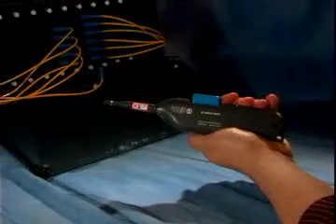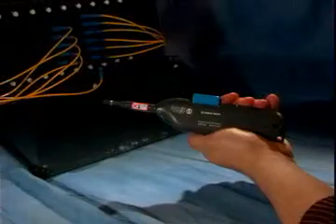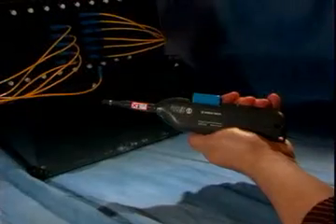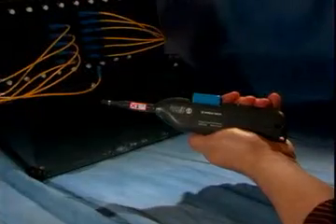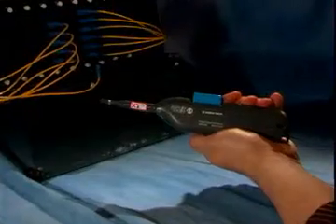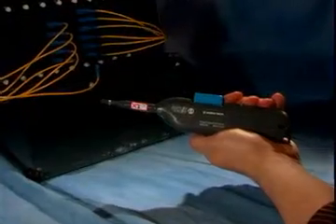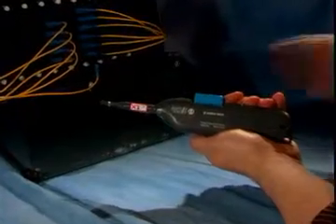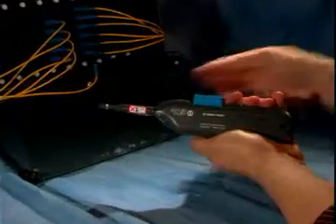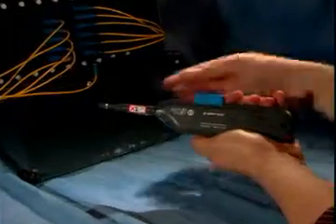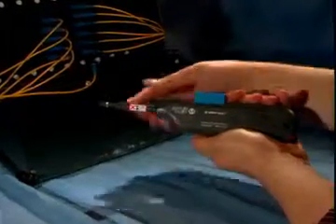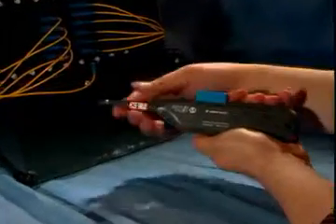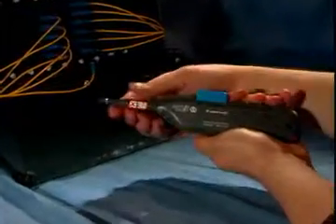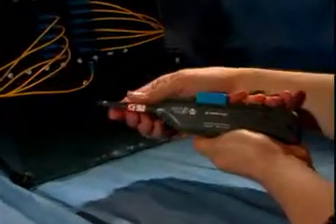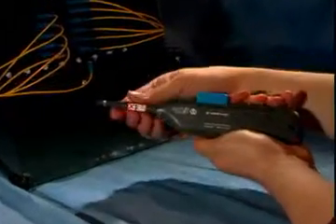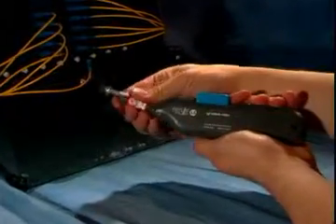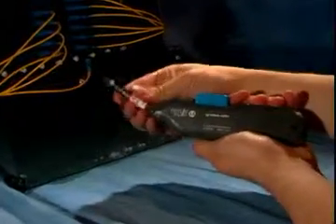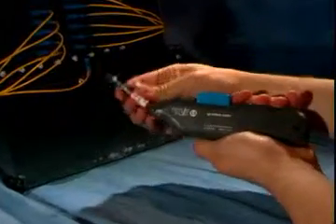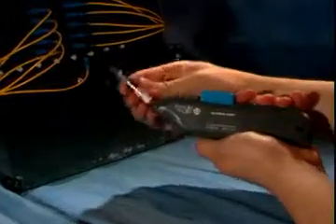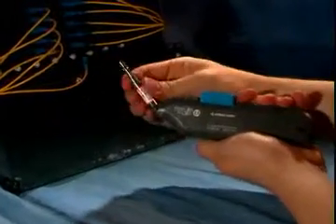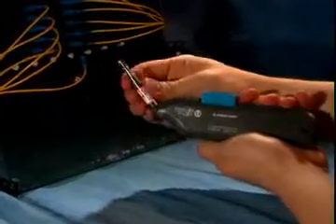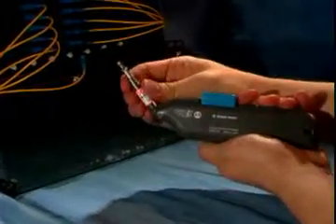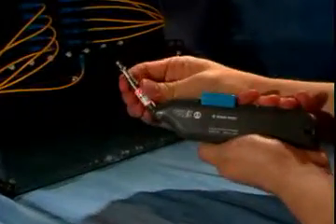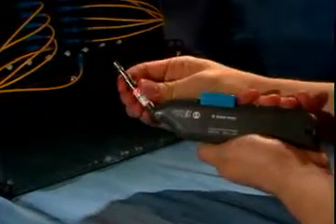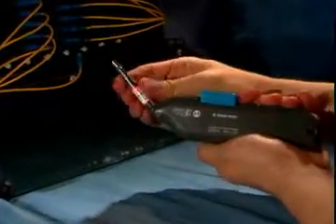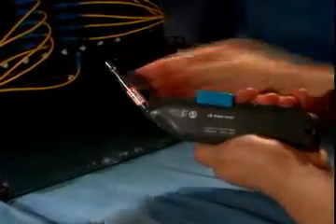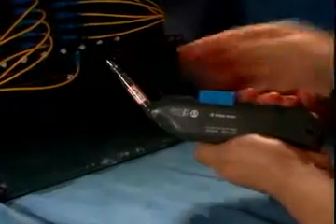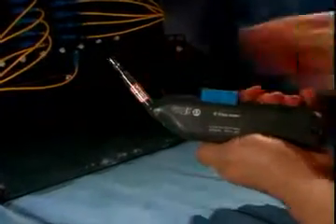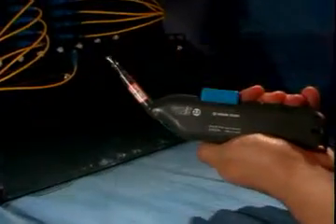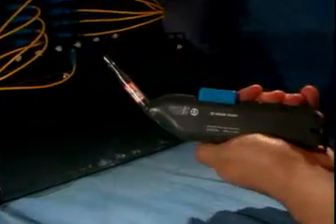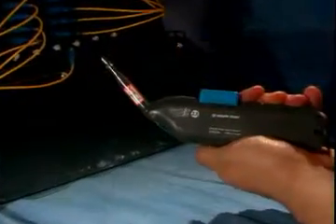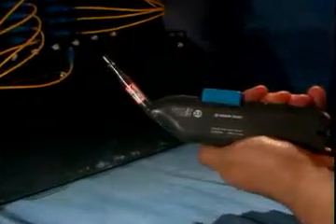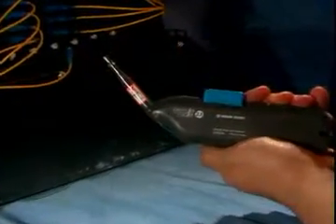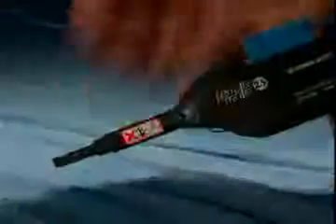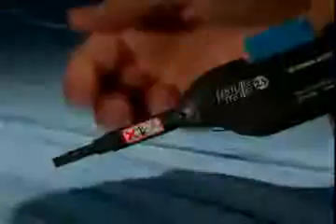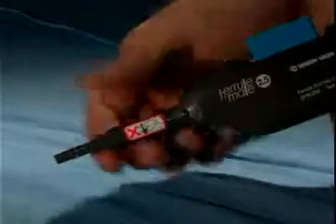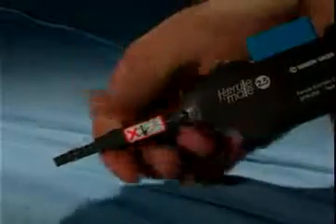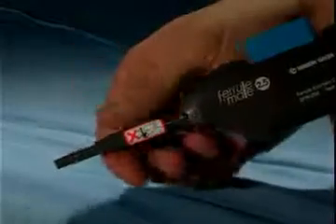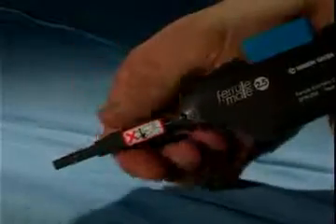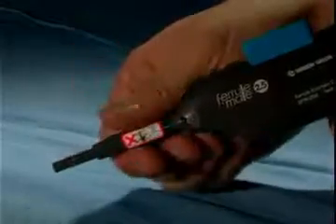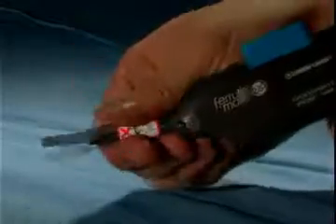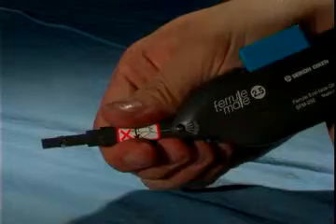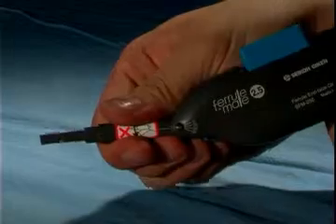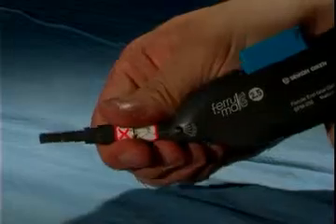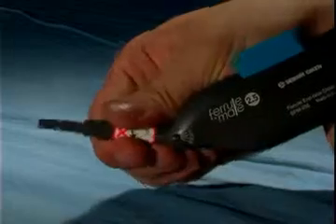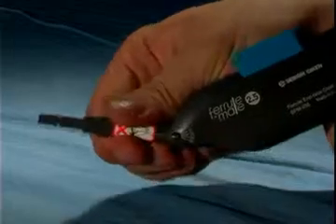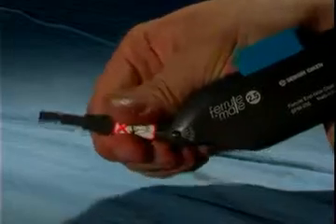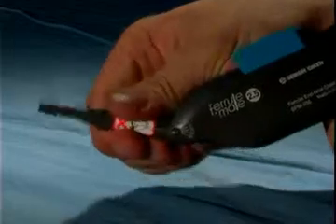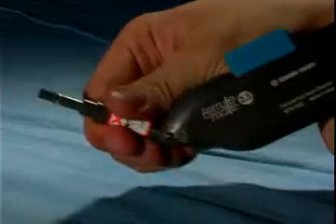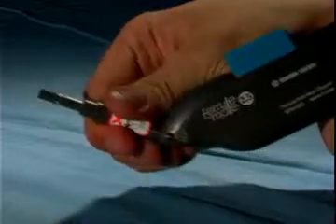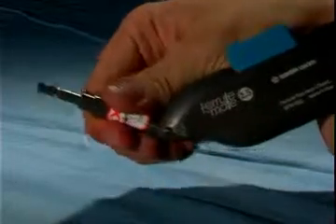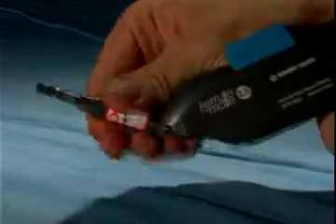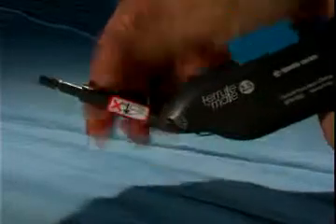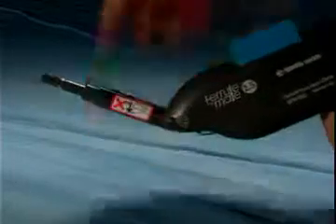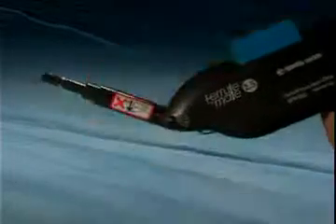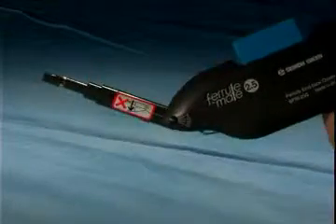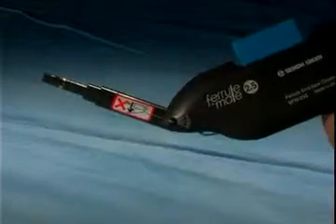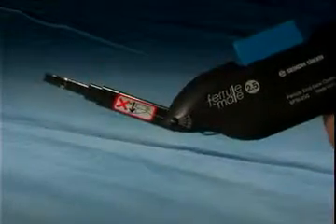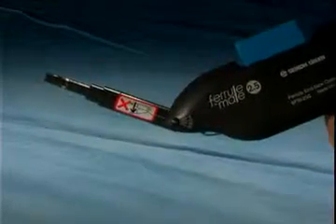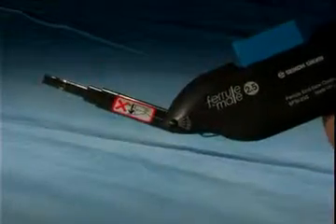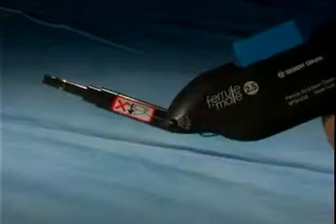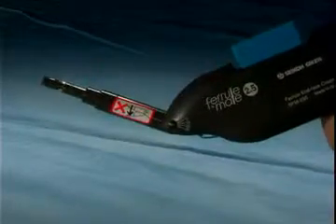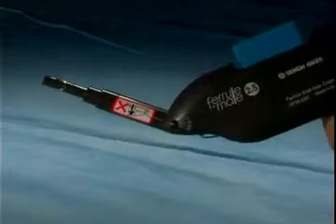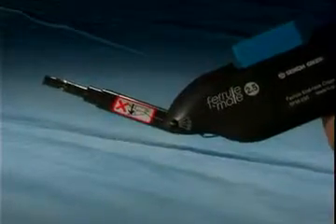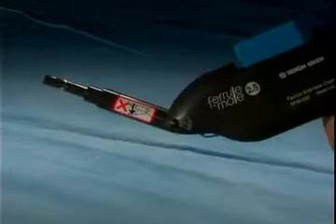For those angled adapters that are difficult to access, the tip of the FeralMate adjusts to an angle of 45 degrees. This feature is best suited when using 45-degree adapters.